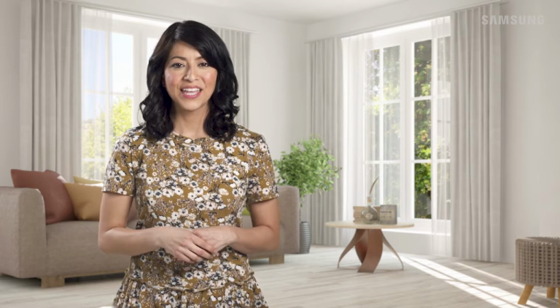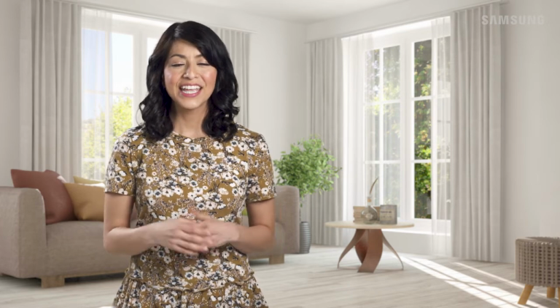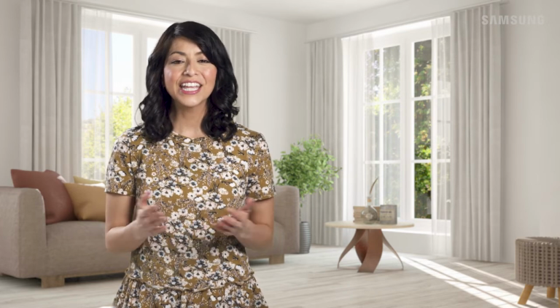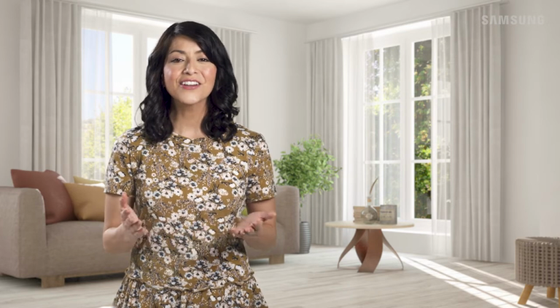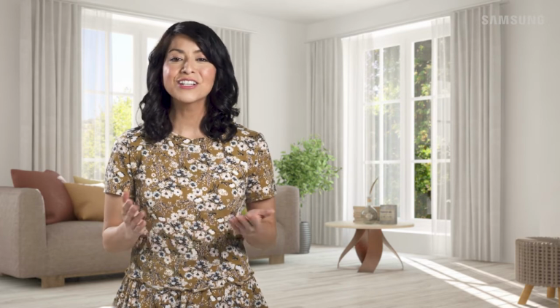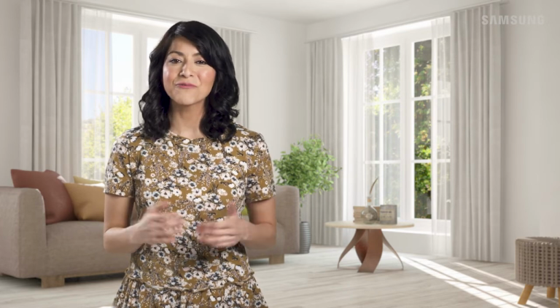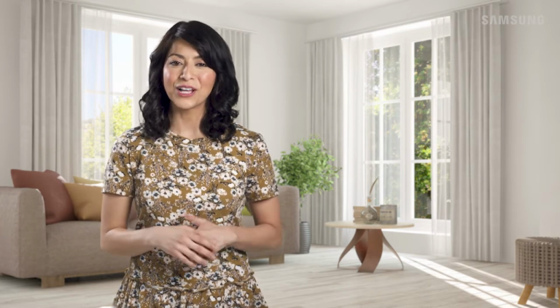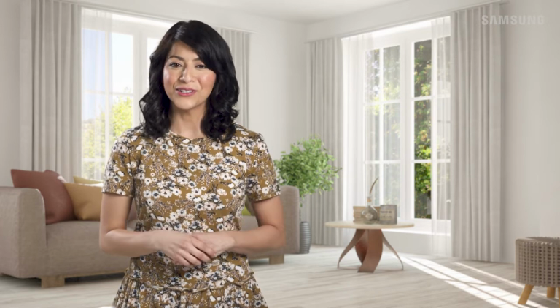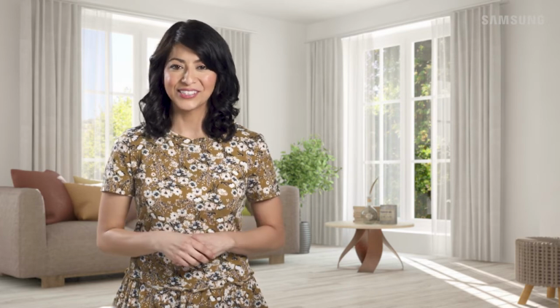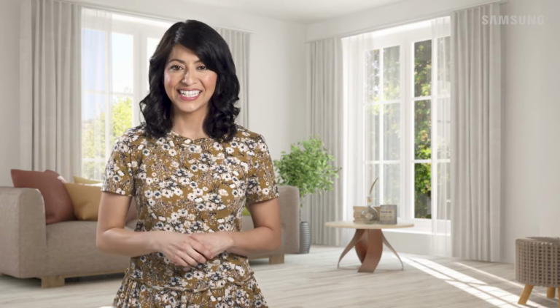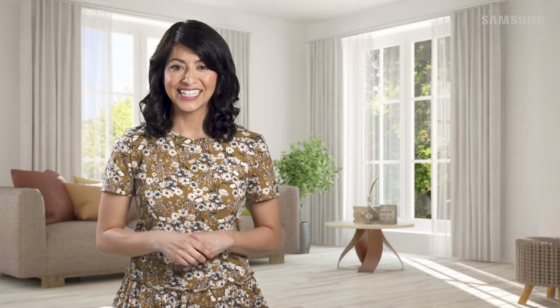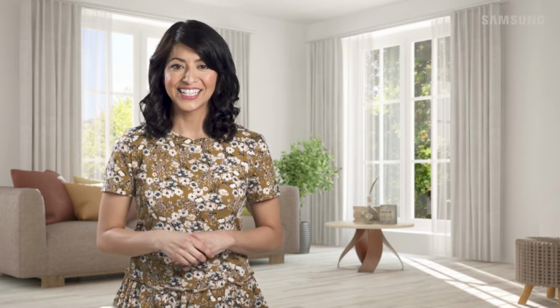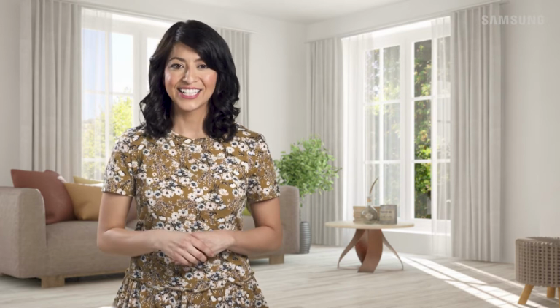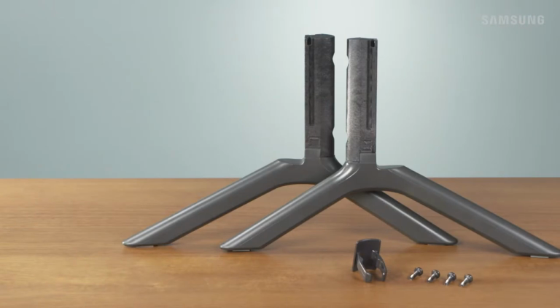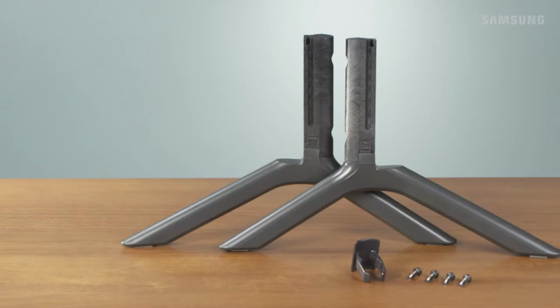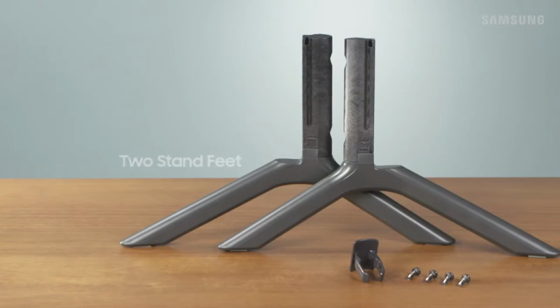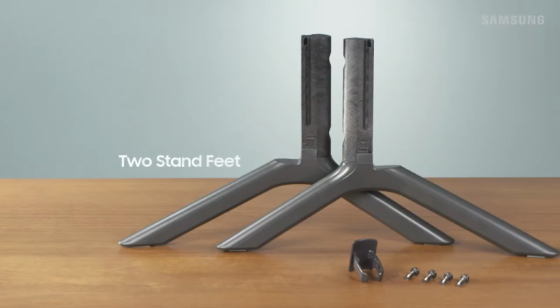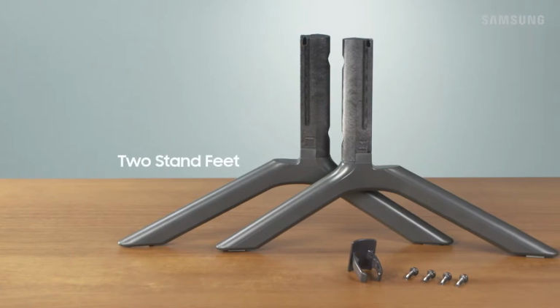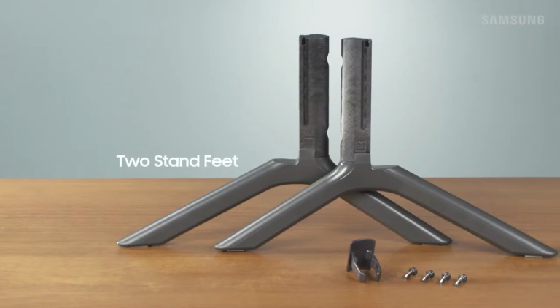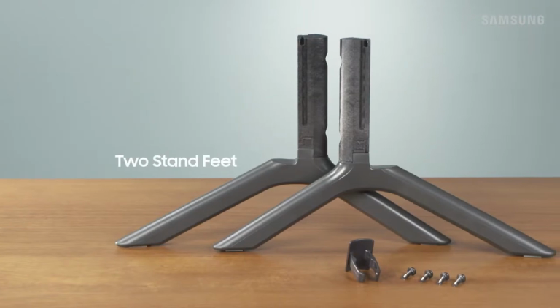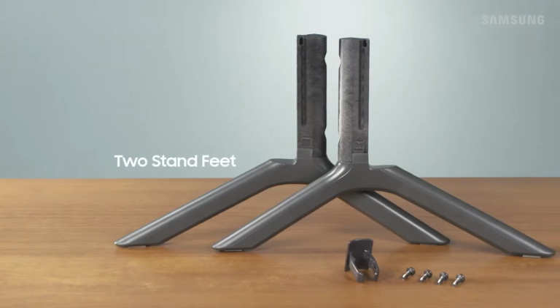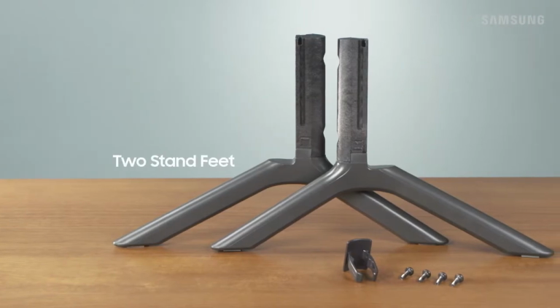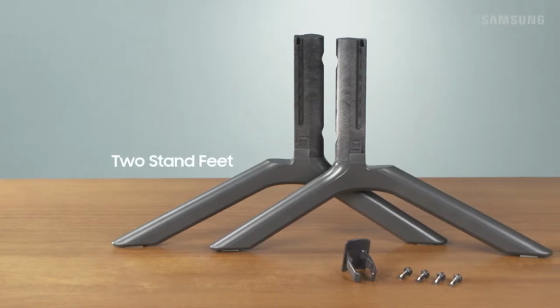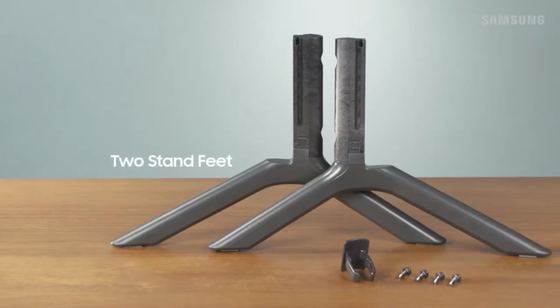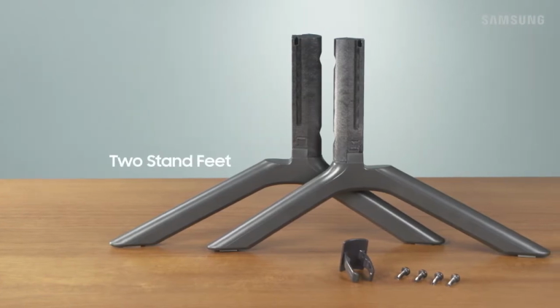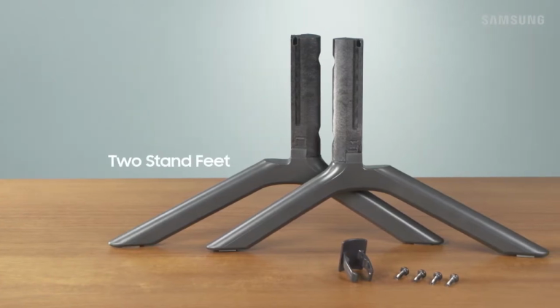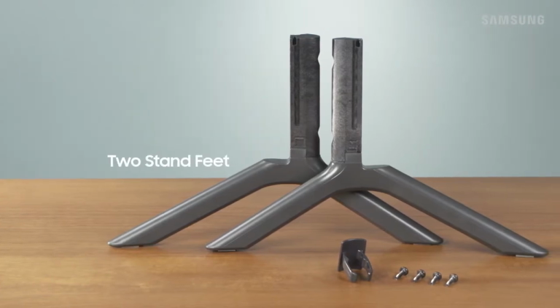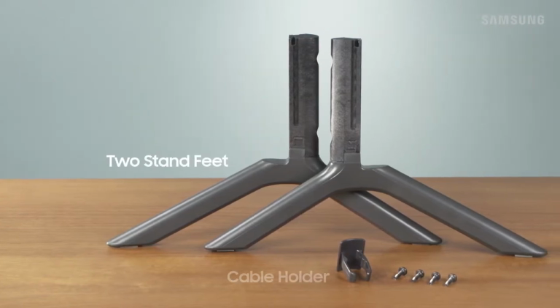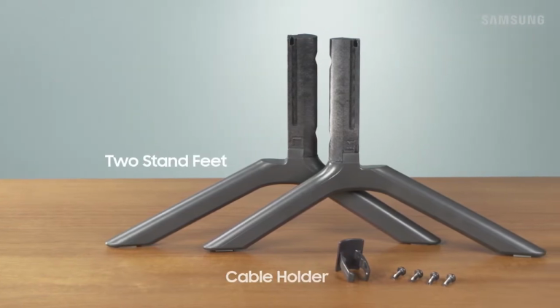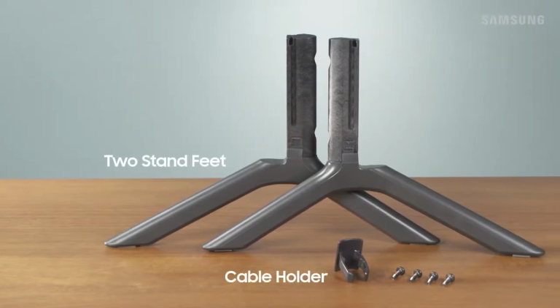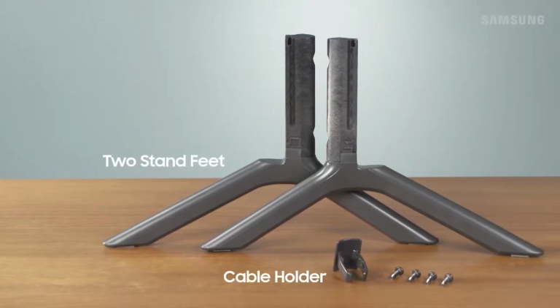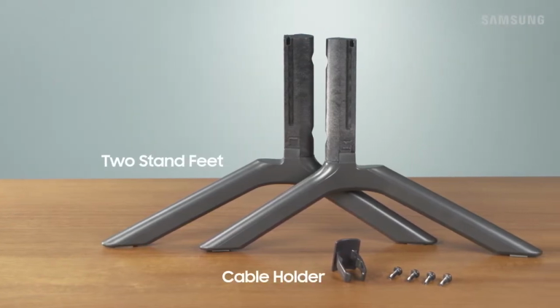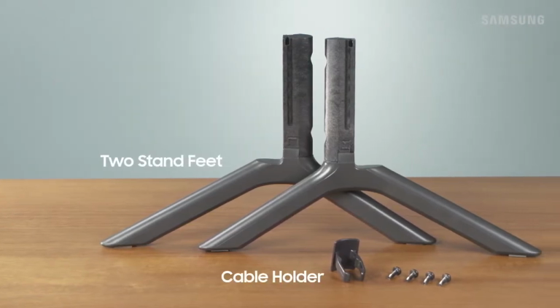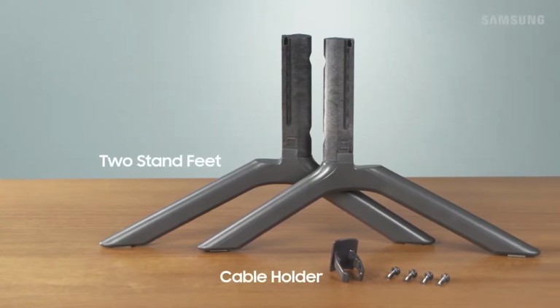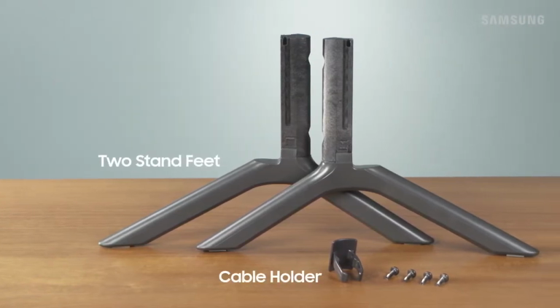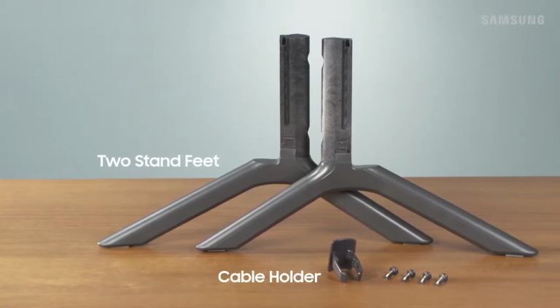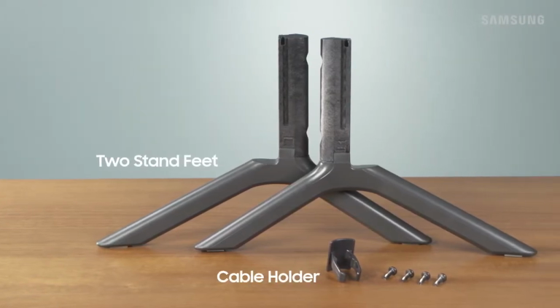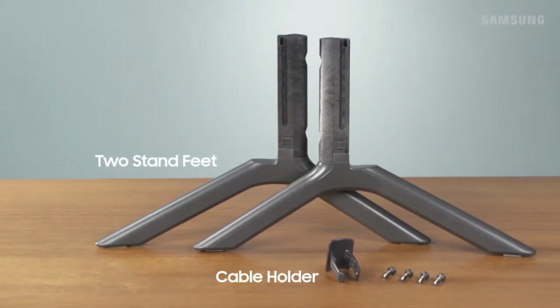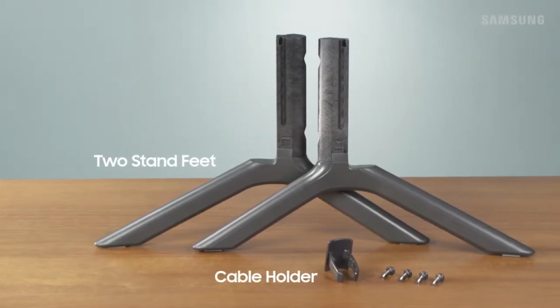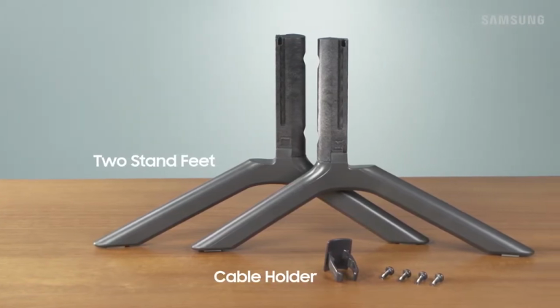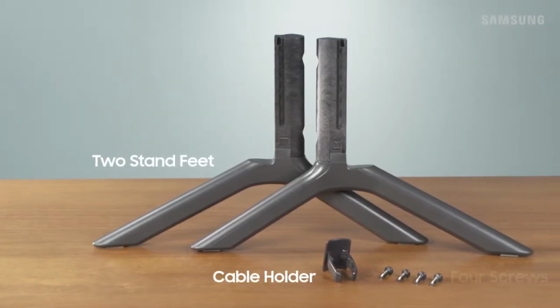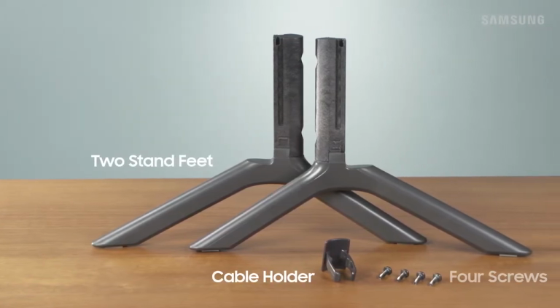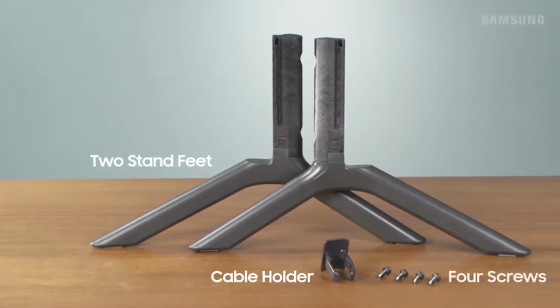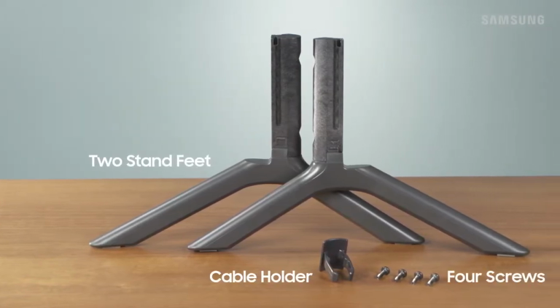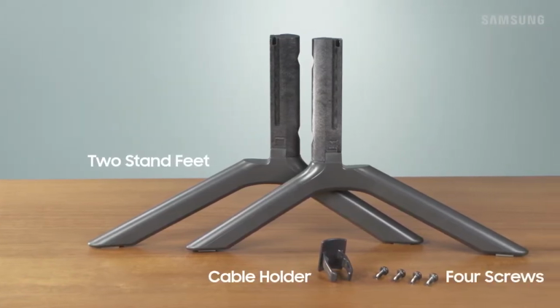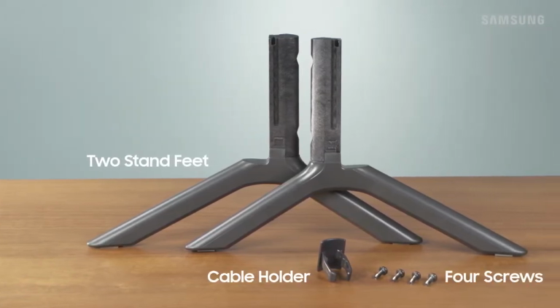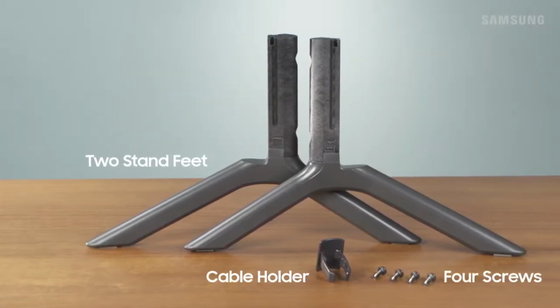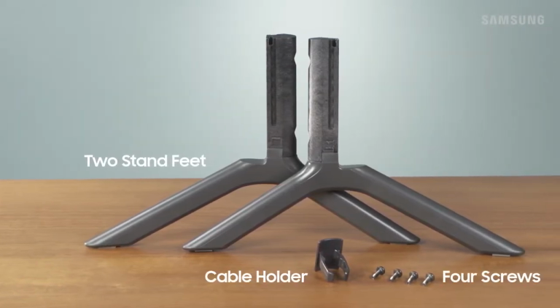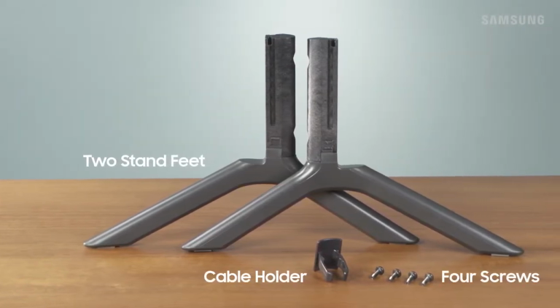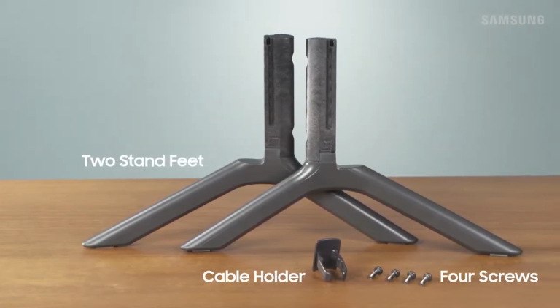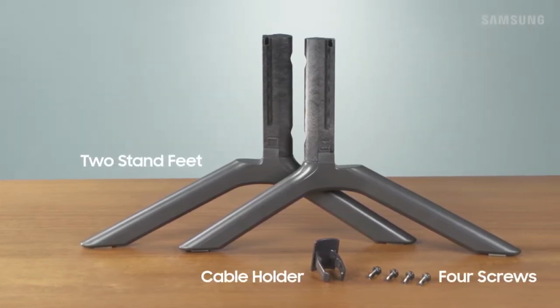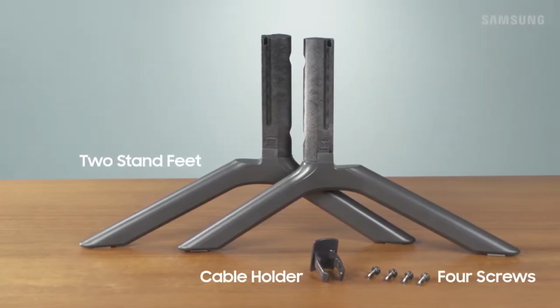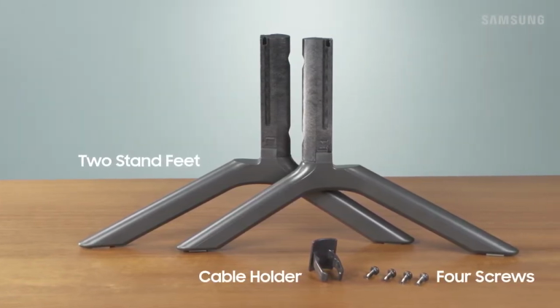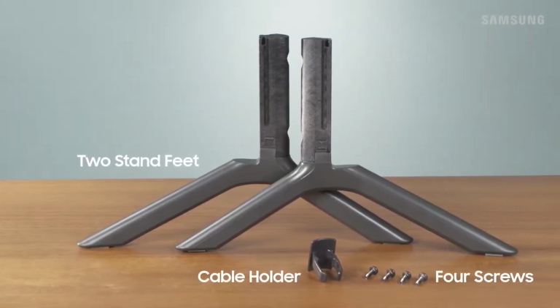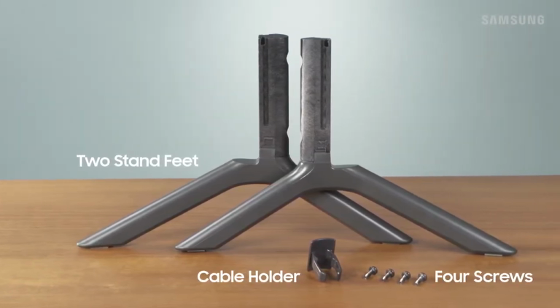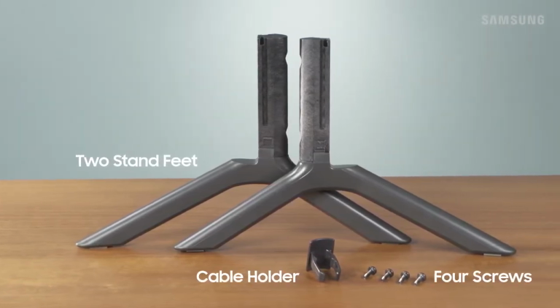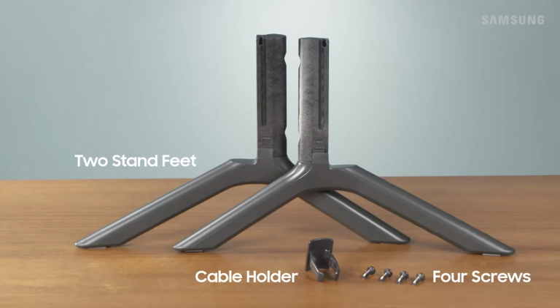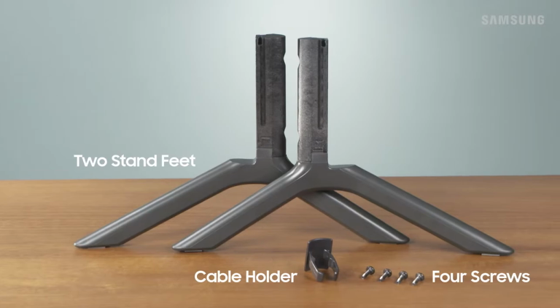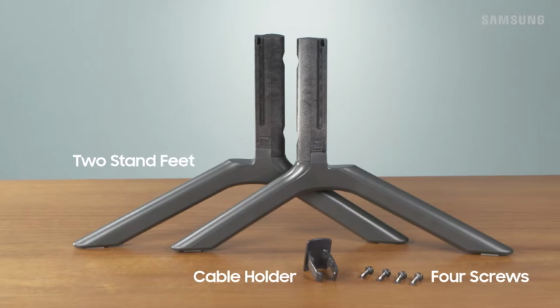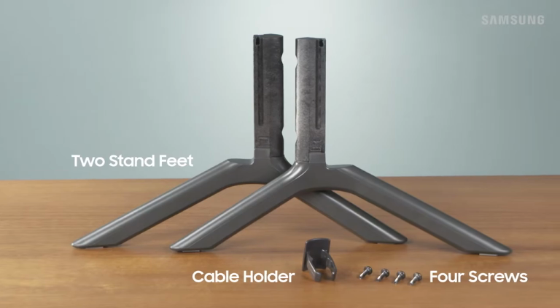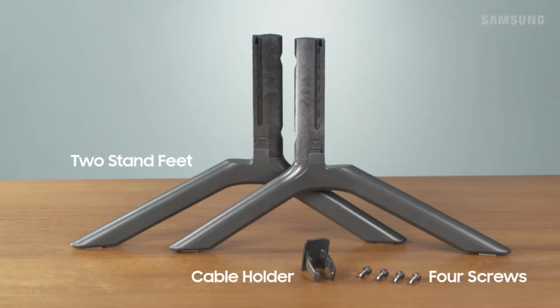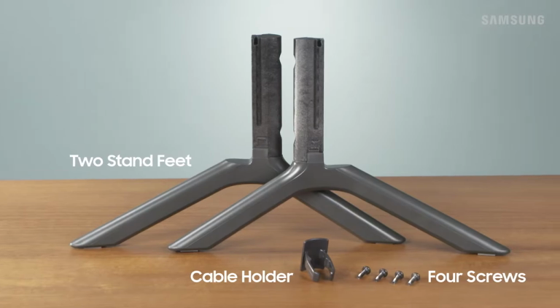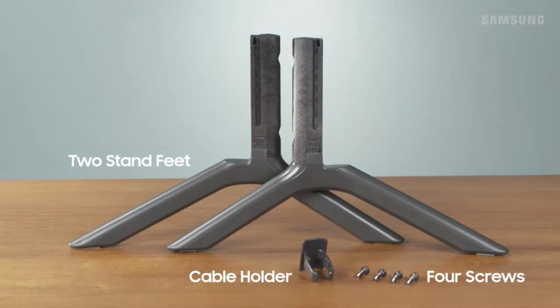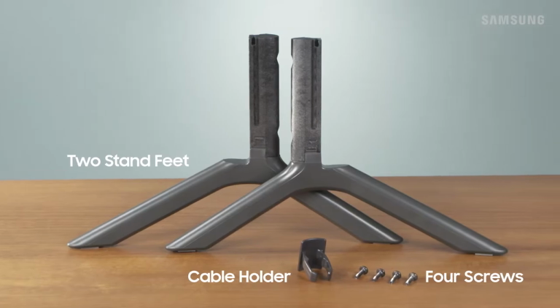Here is what you'll need: the two stand feet, the cable holder, the four provided screws, and a Phillips head screwdriver.